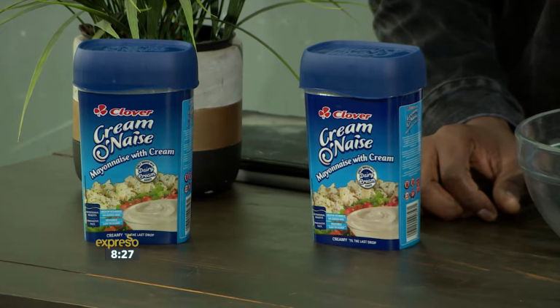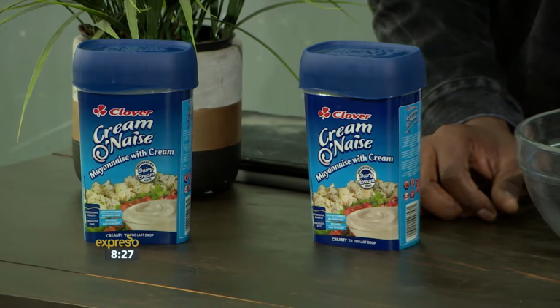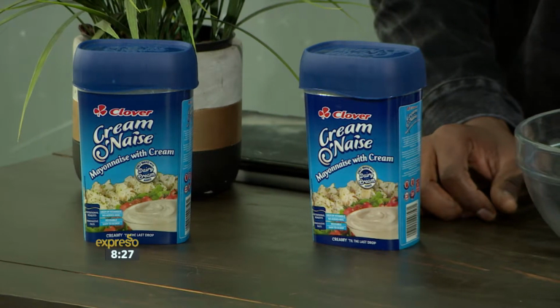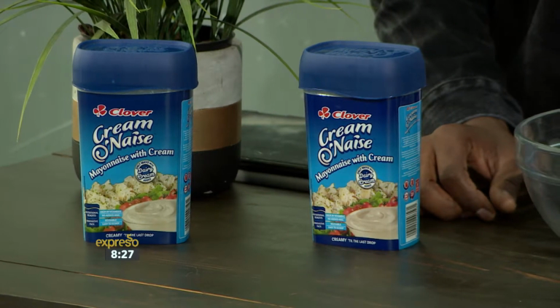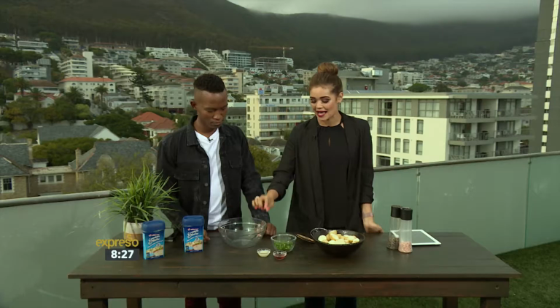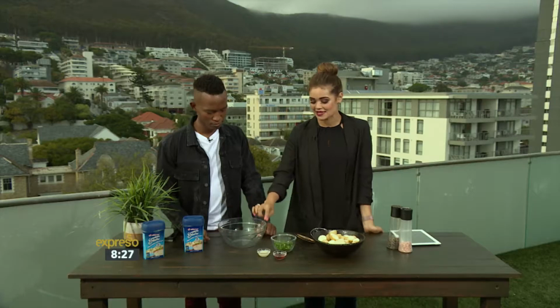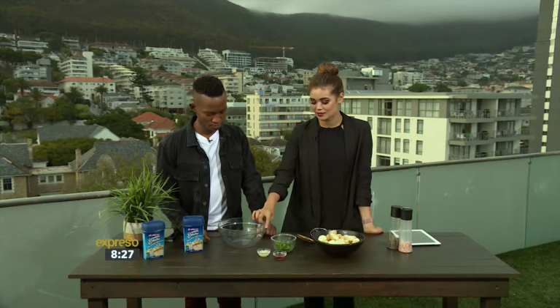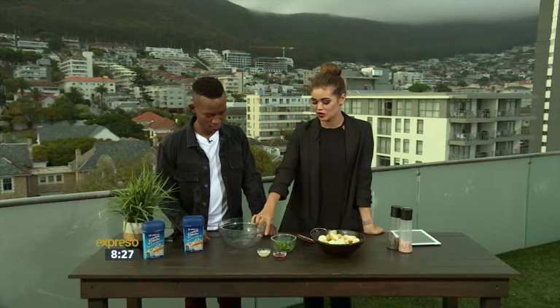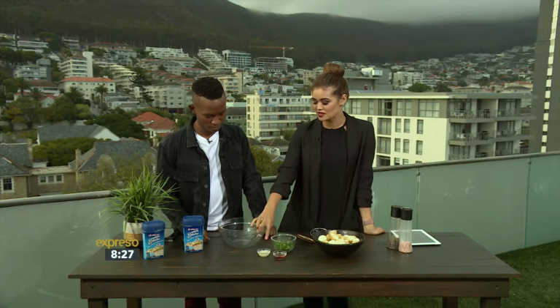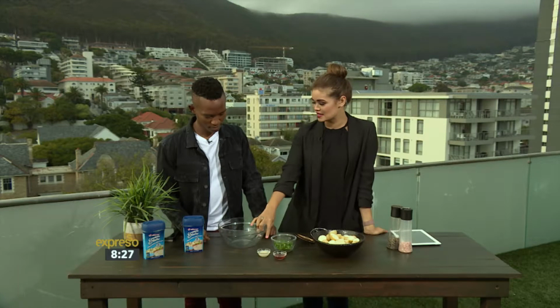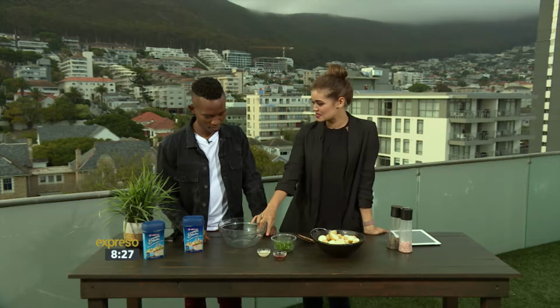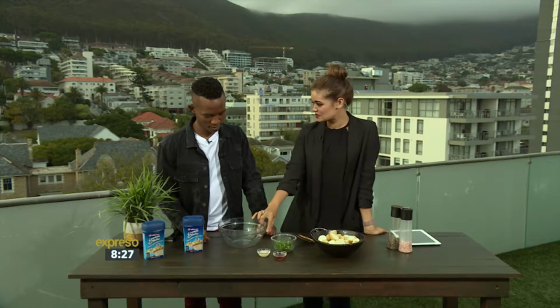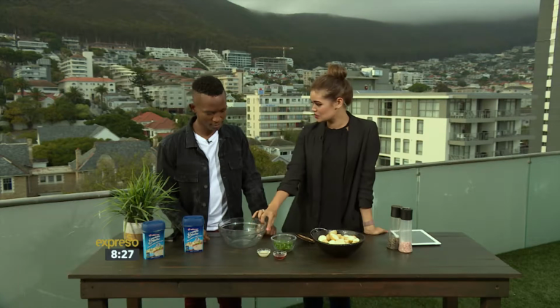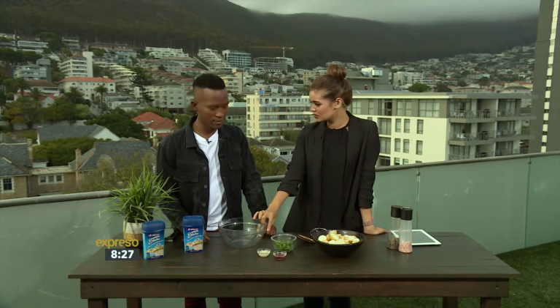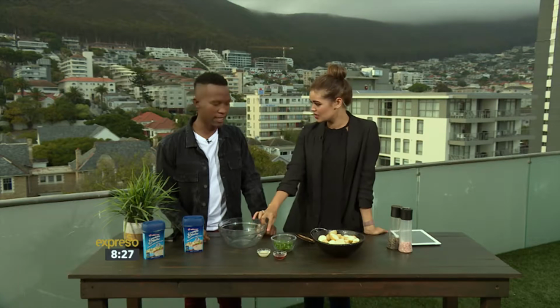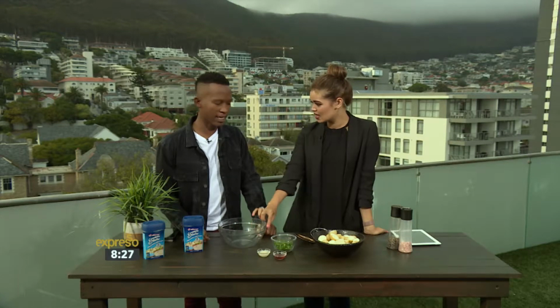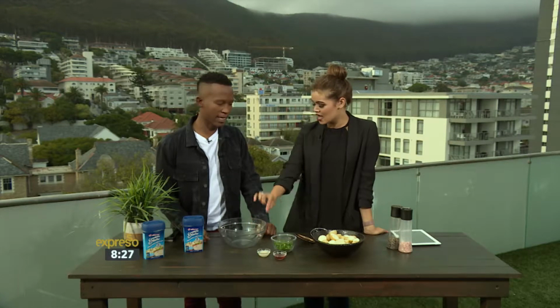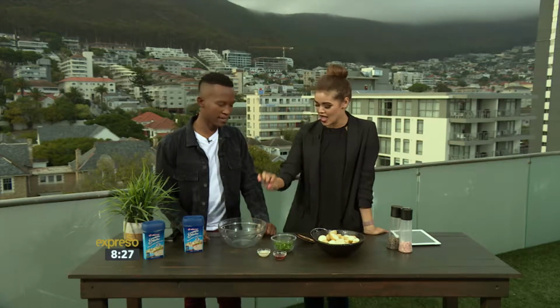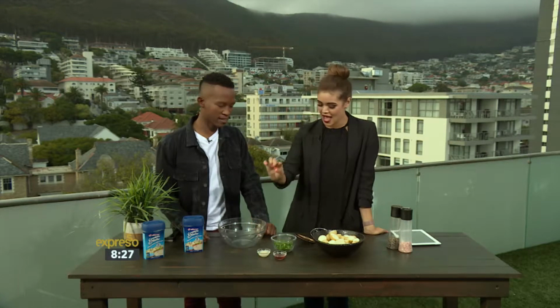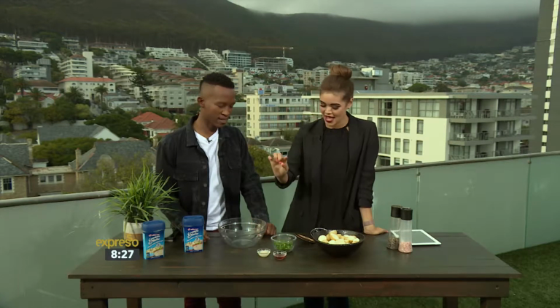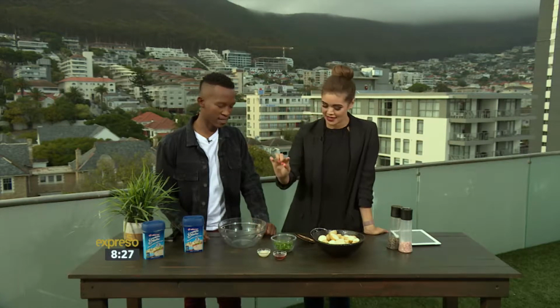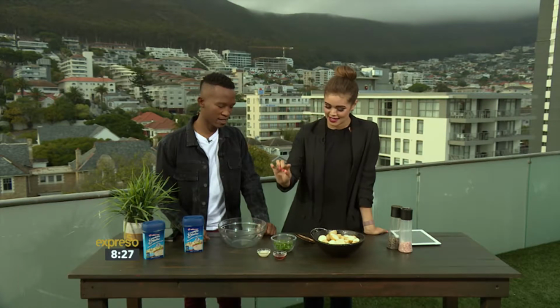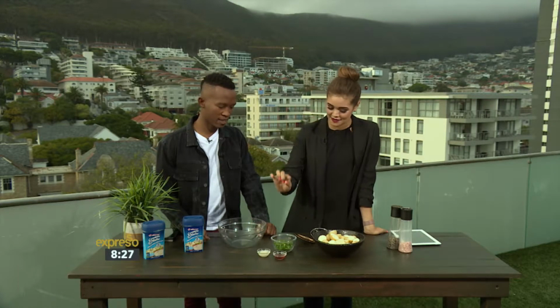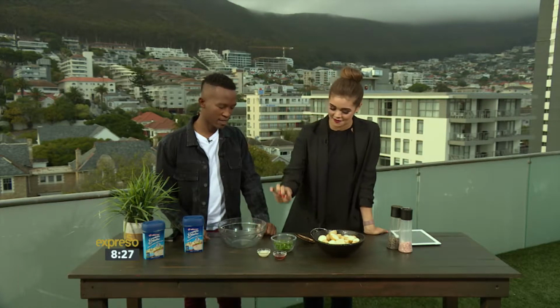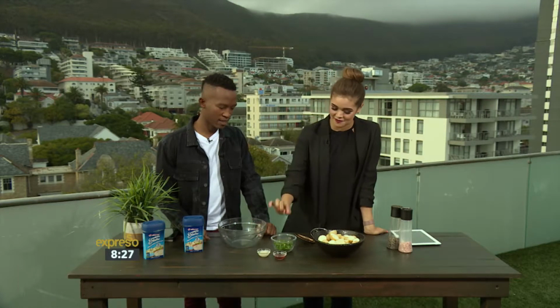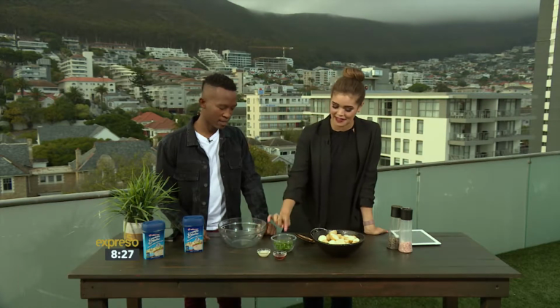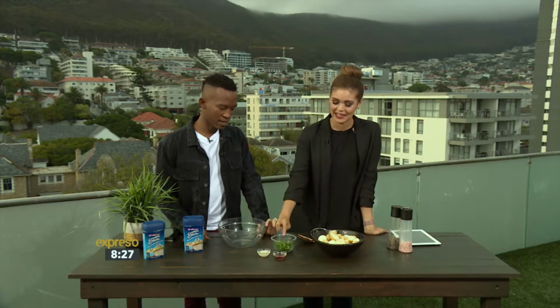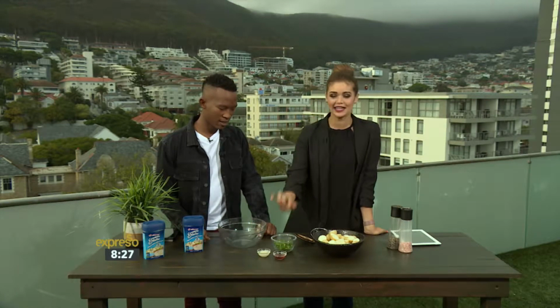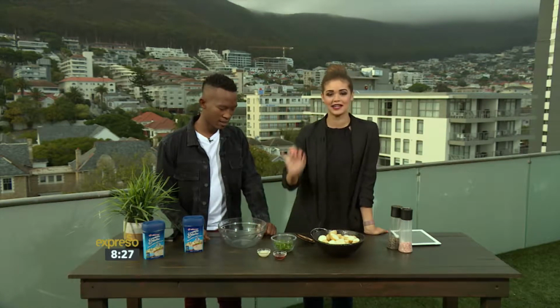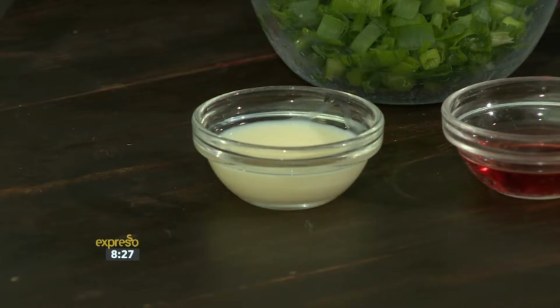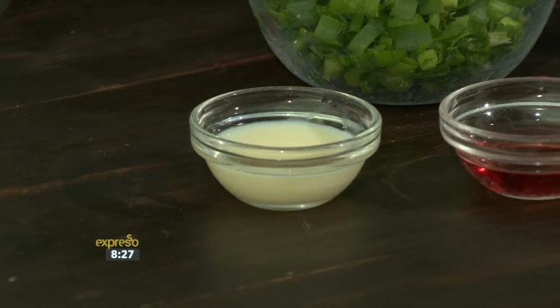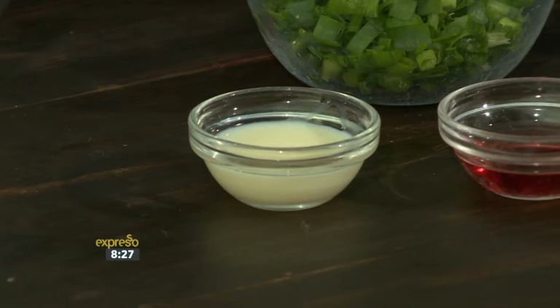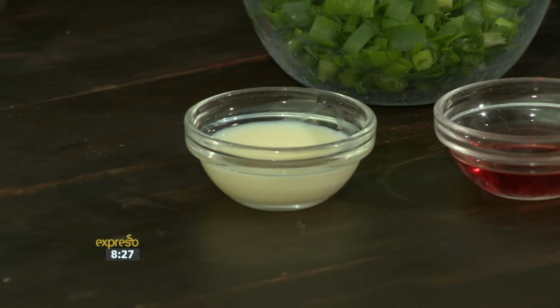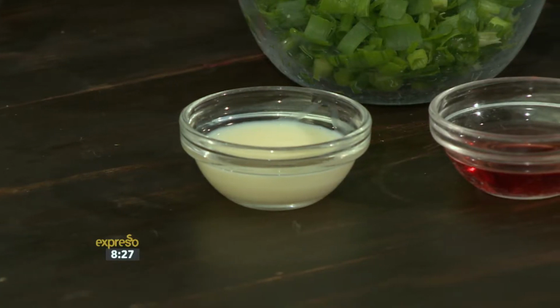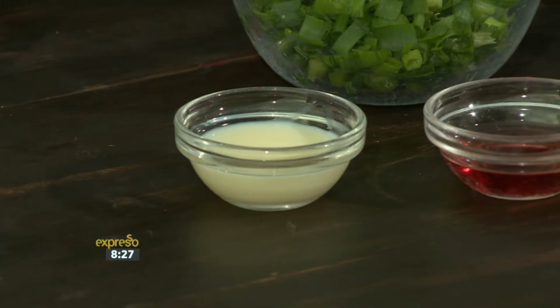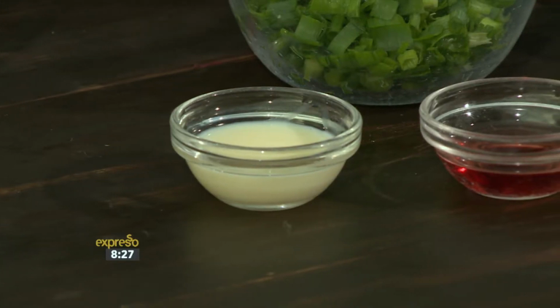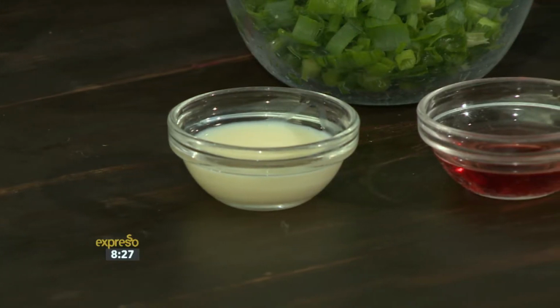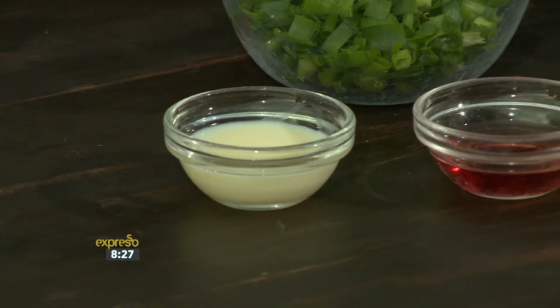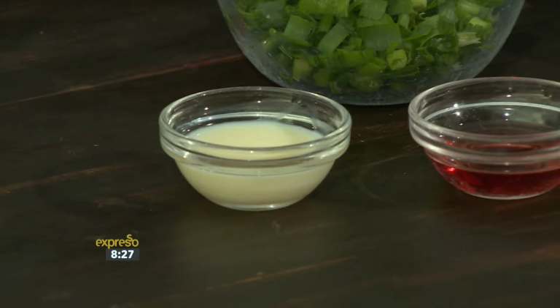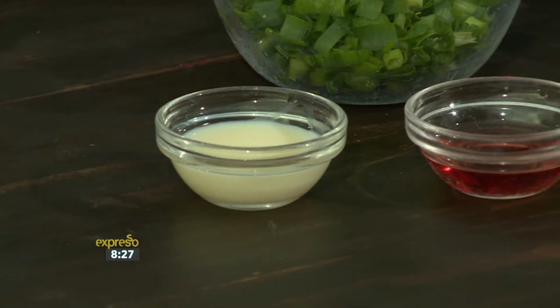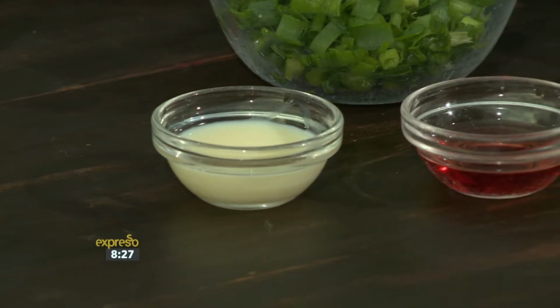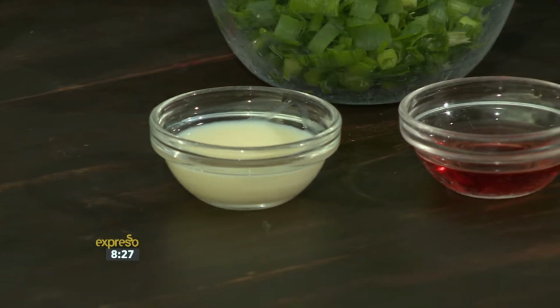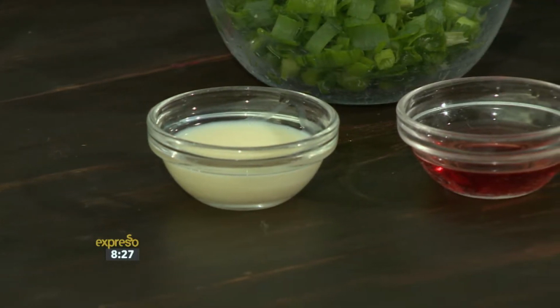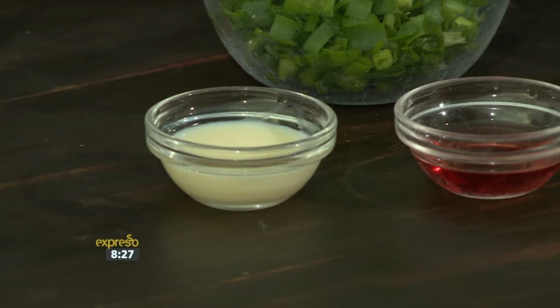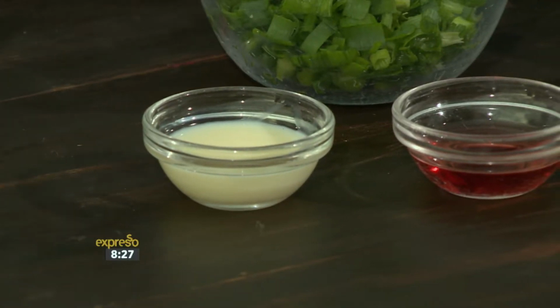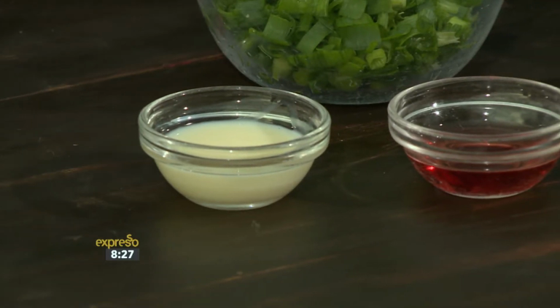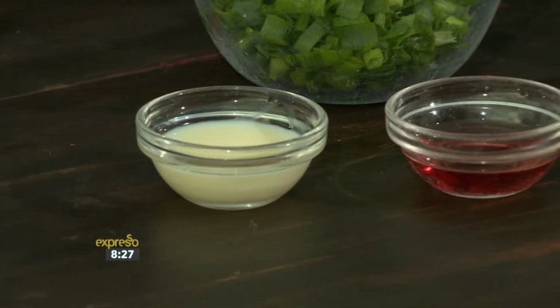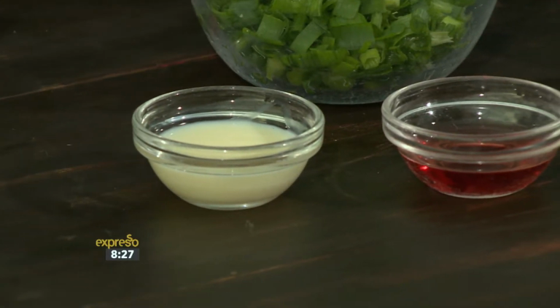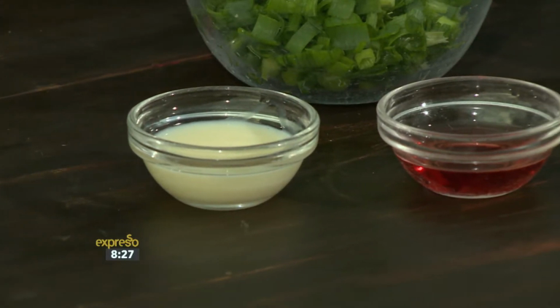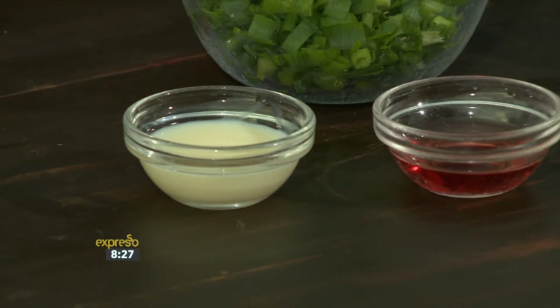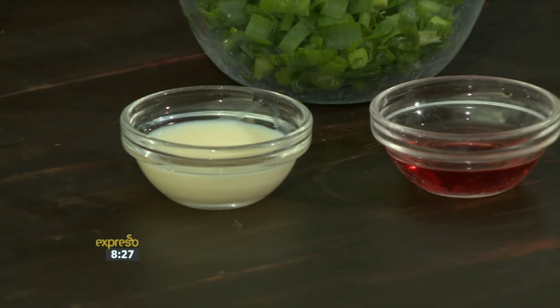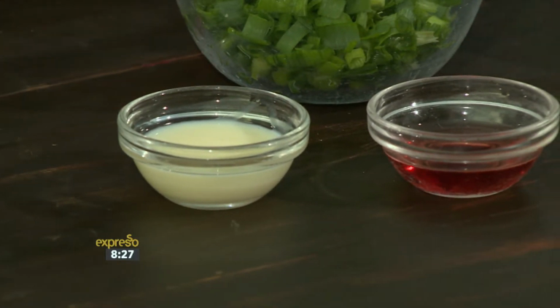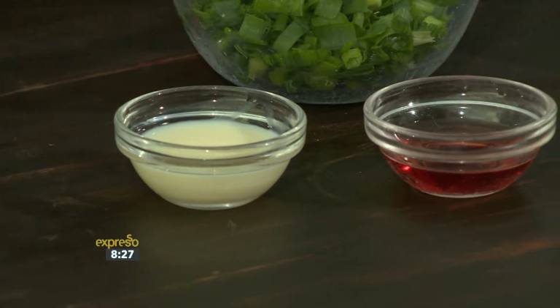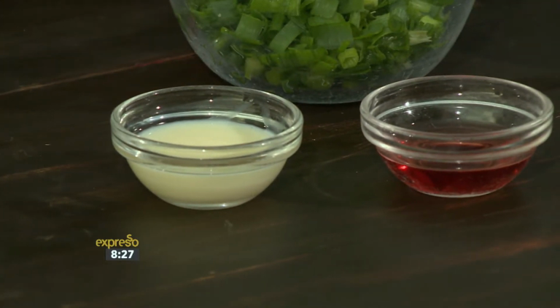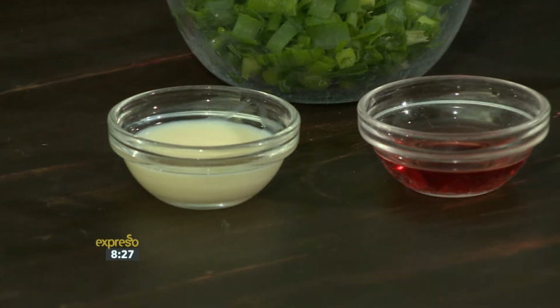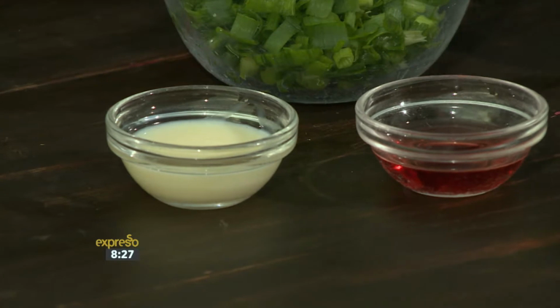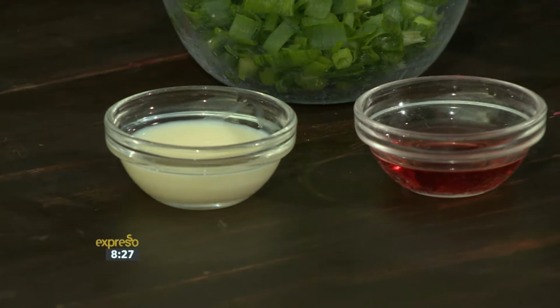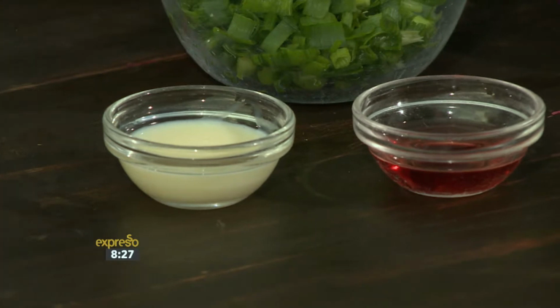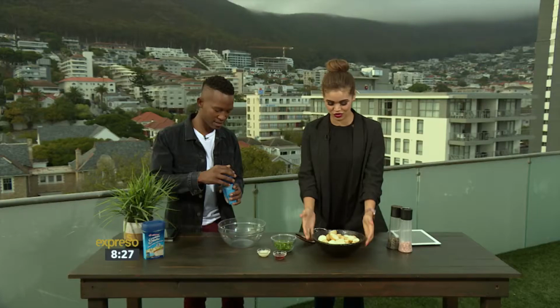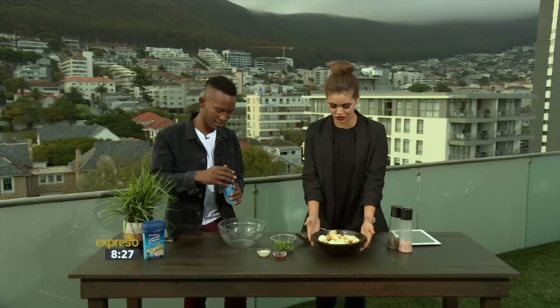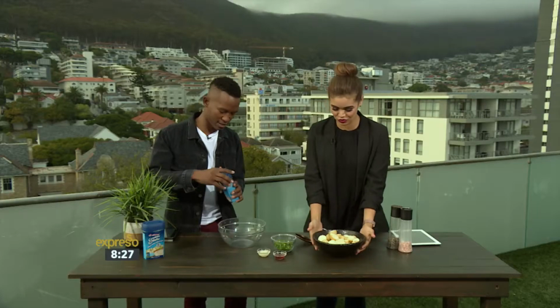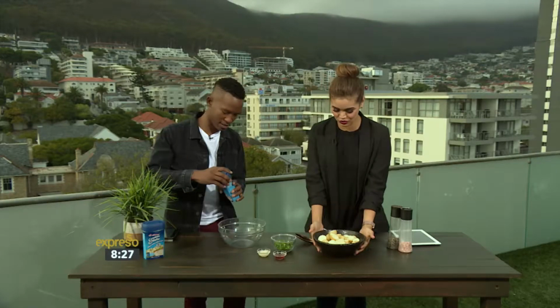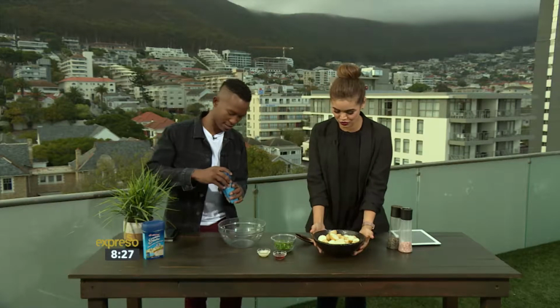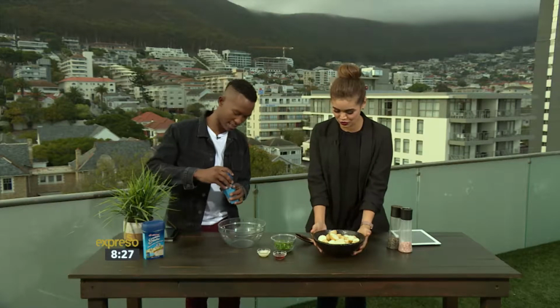We're also going to add some condensed milk and vinegar for tanginess. Beautiful stuff. Let's get all the ingredients mixed in together.